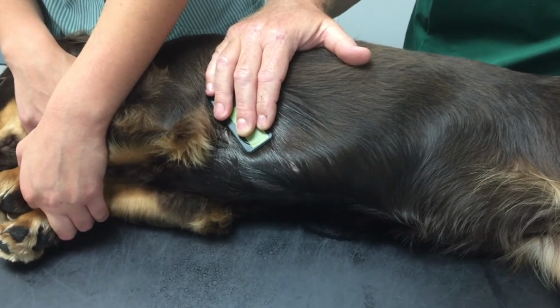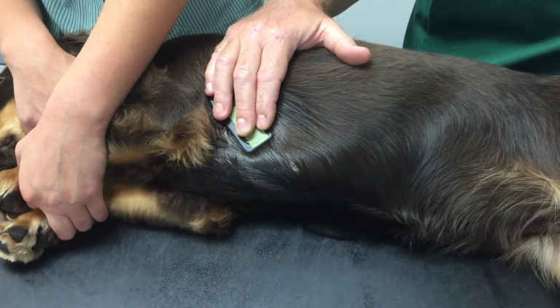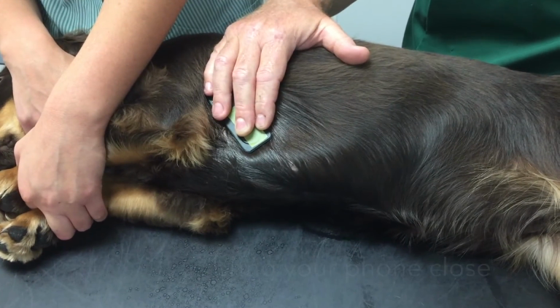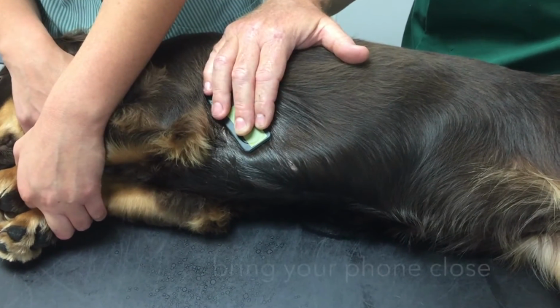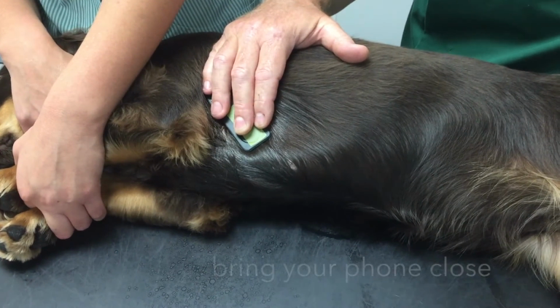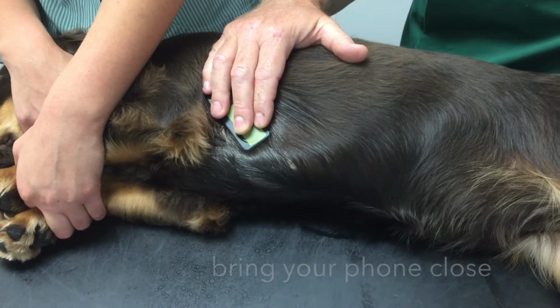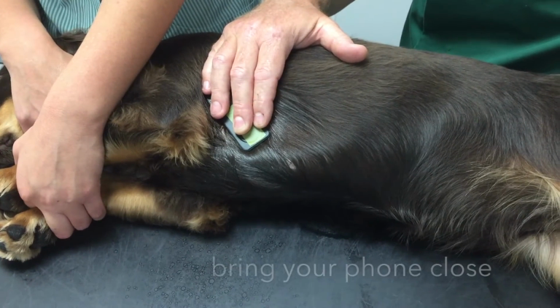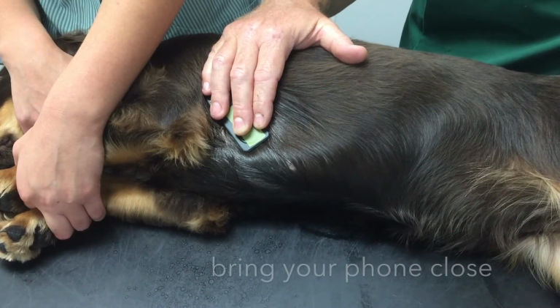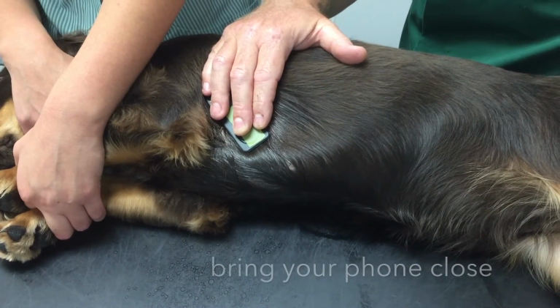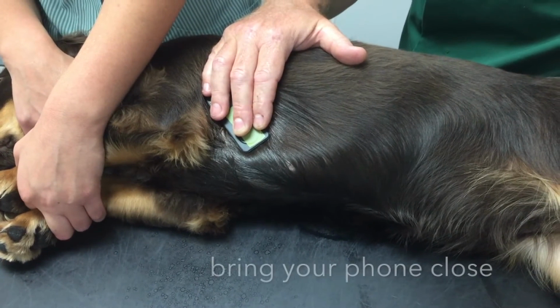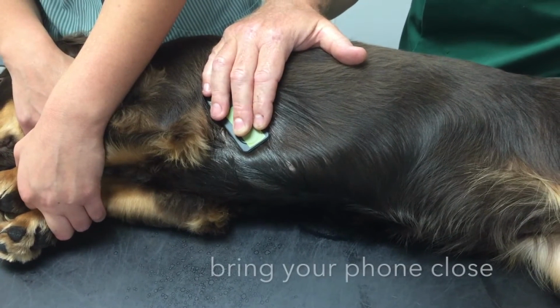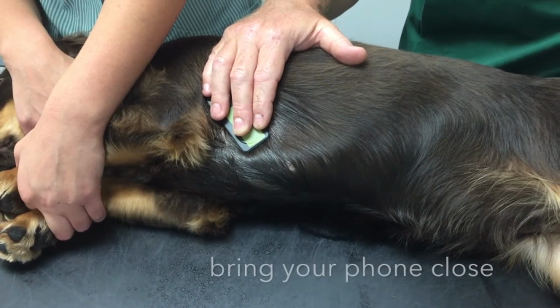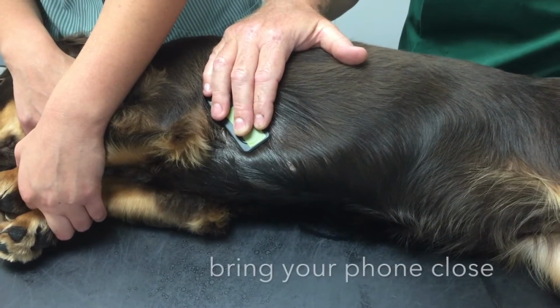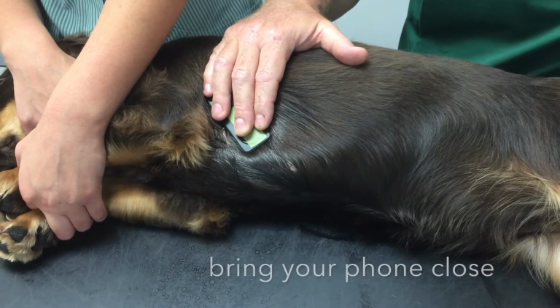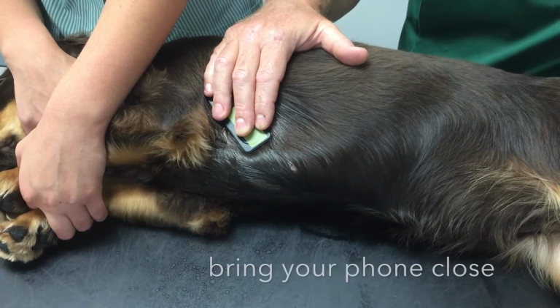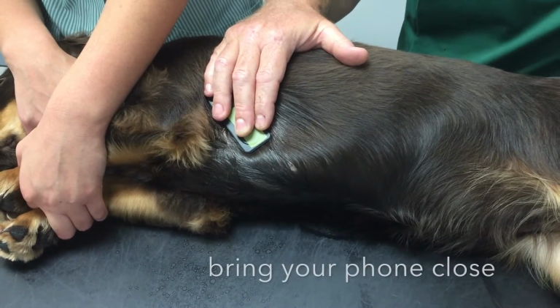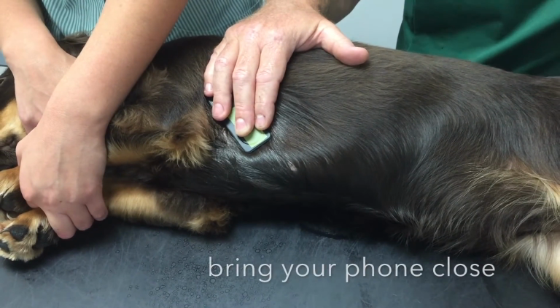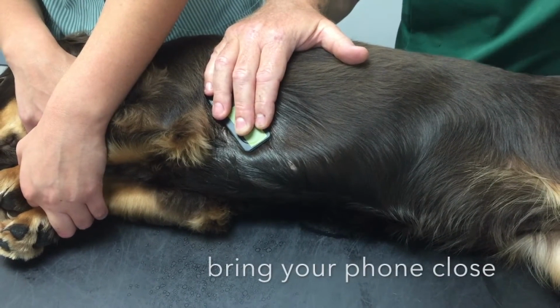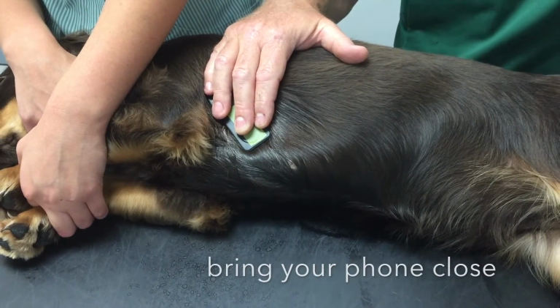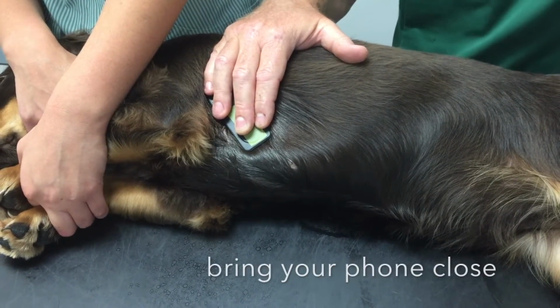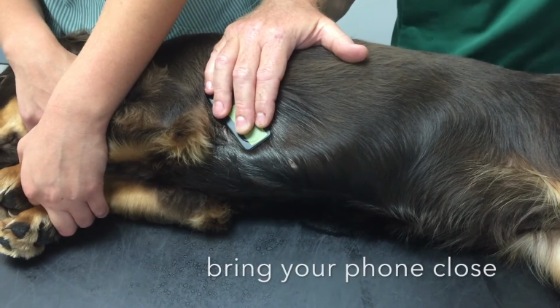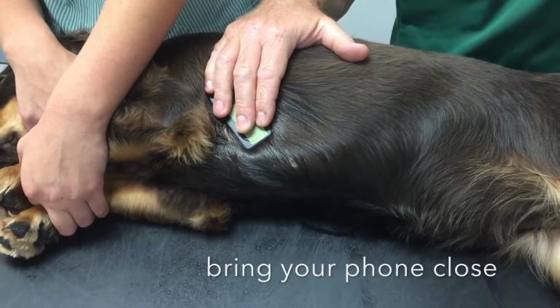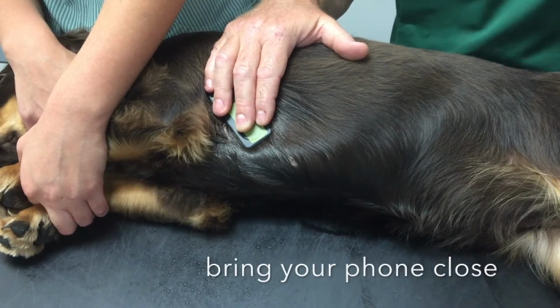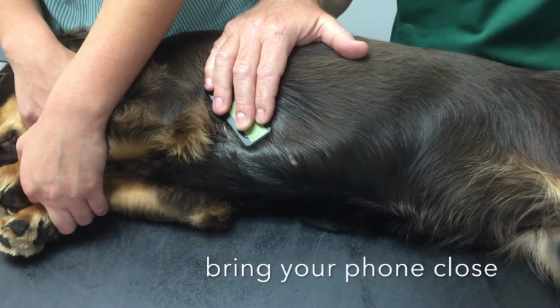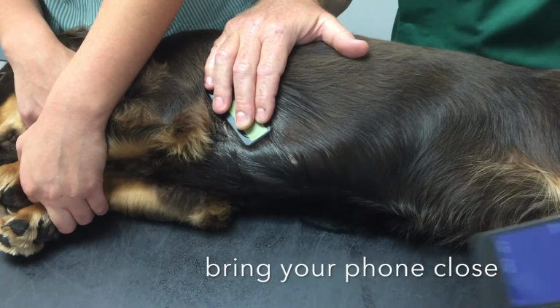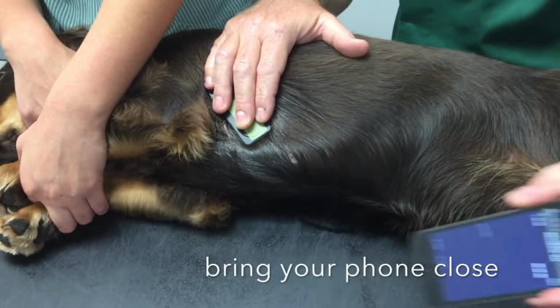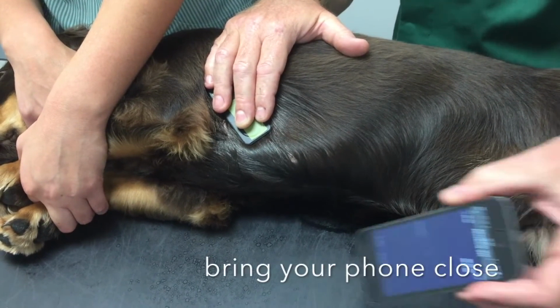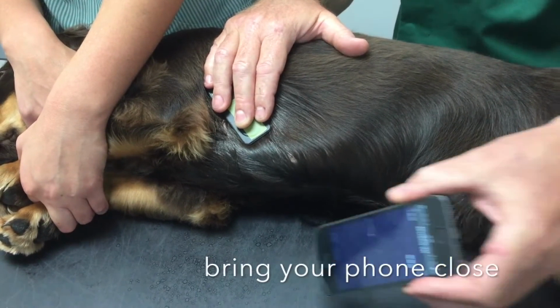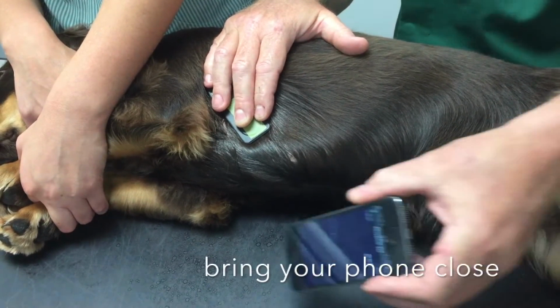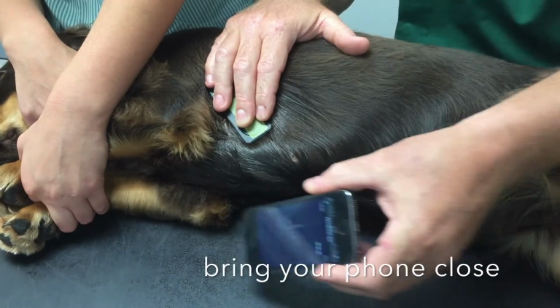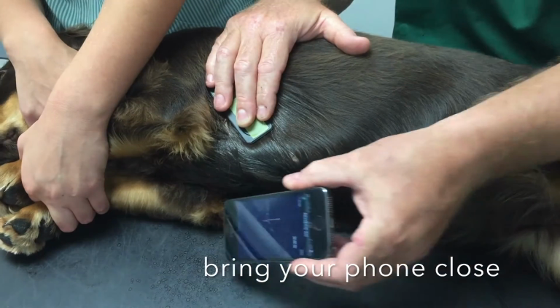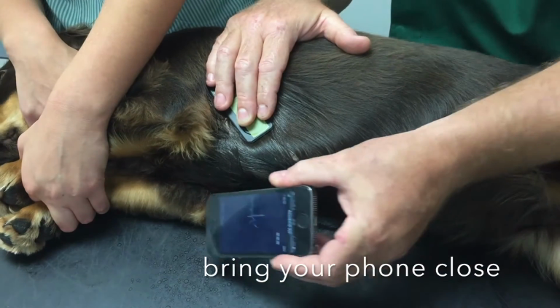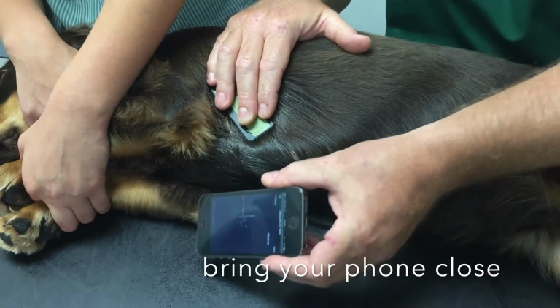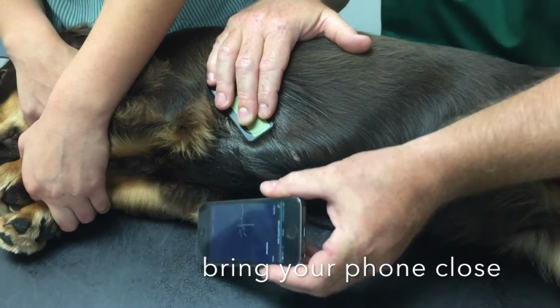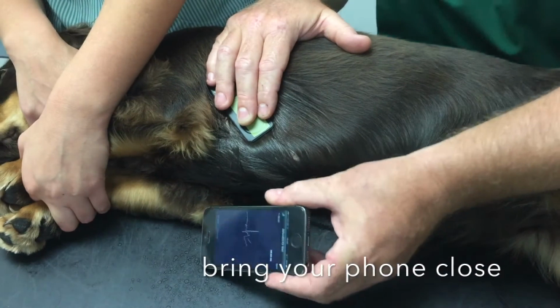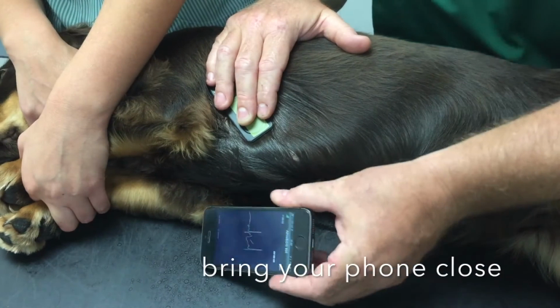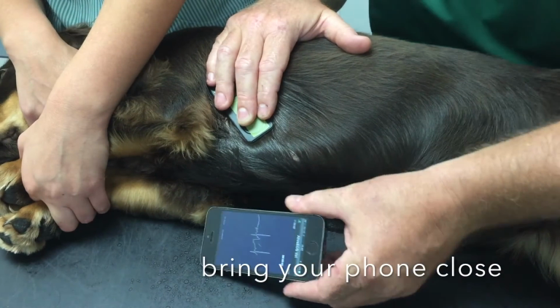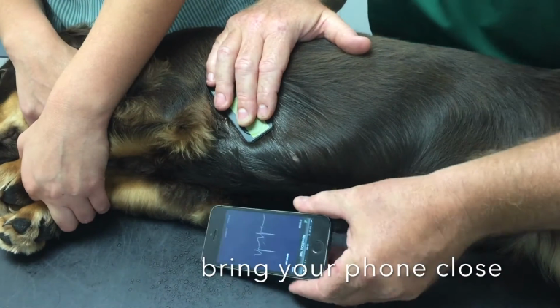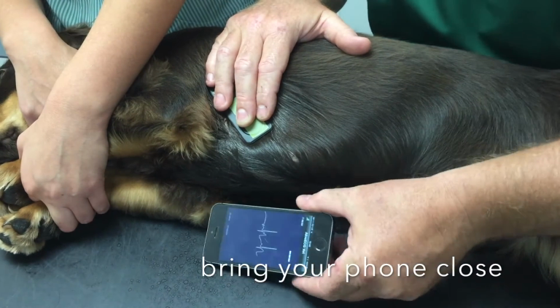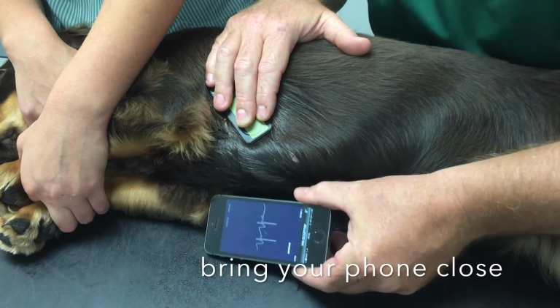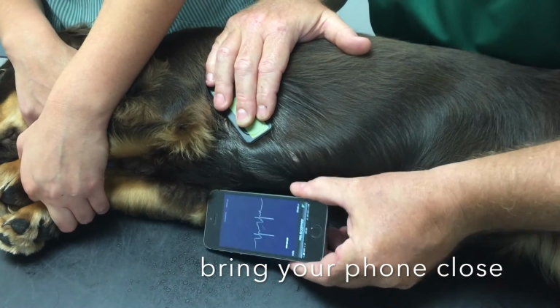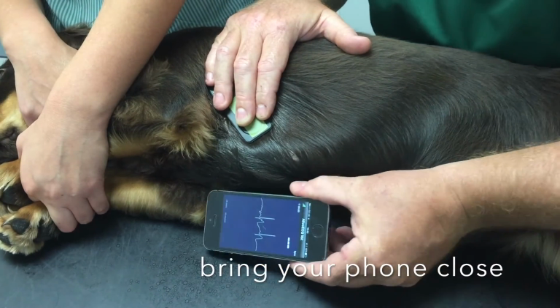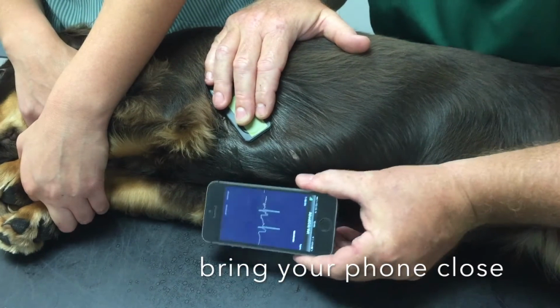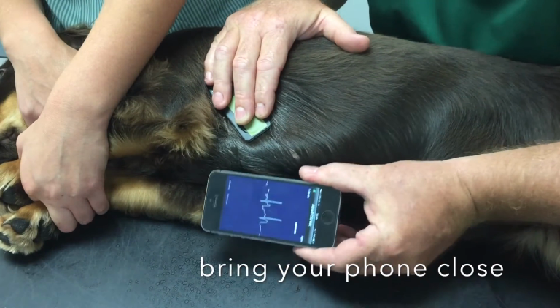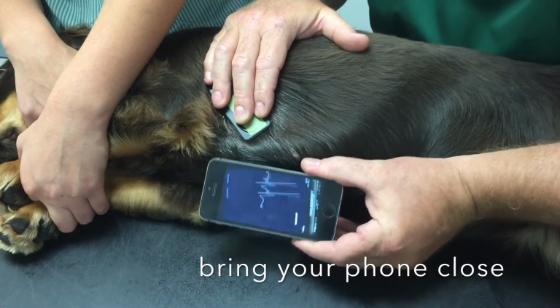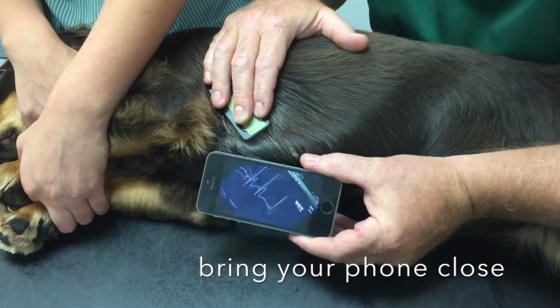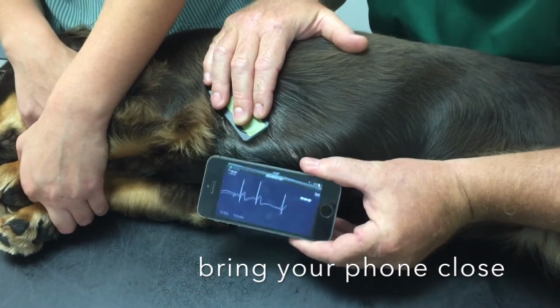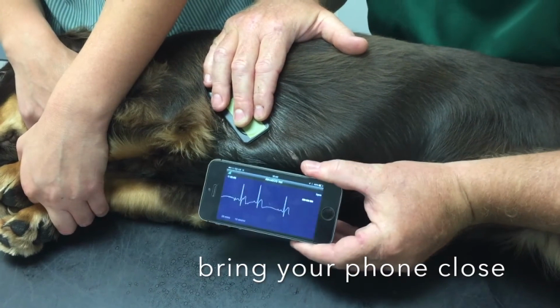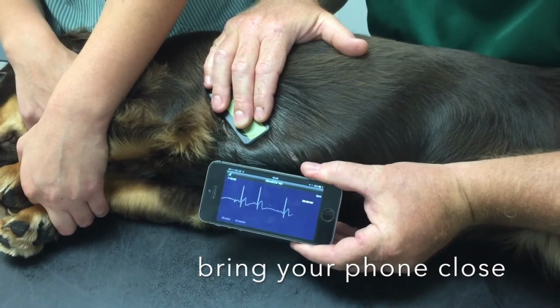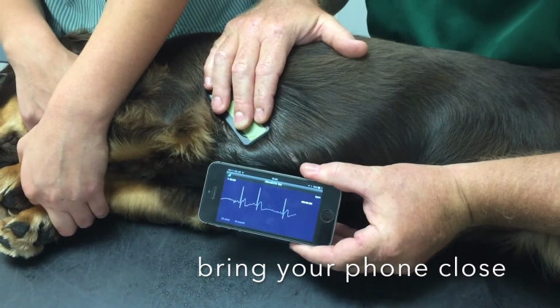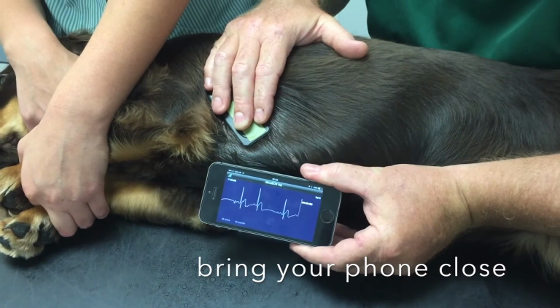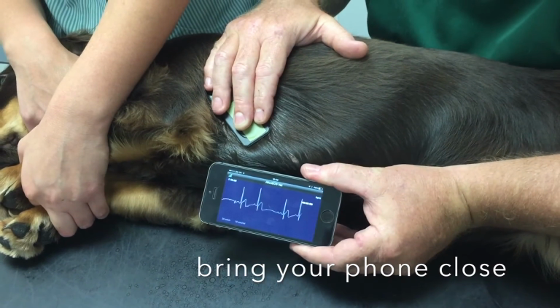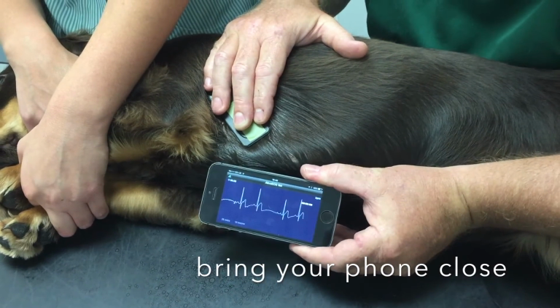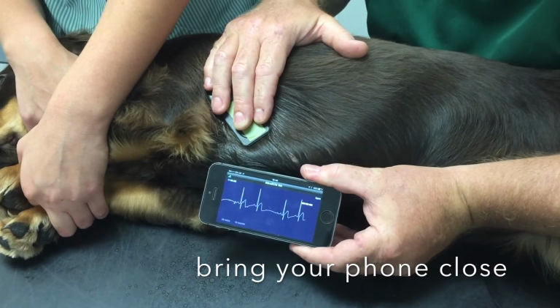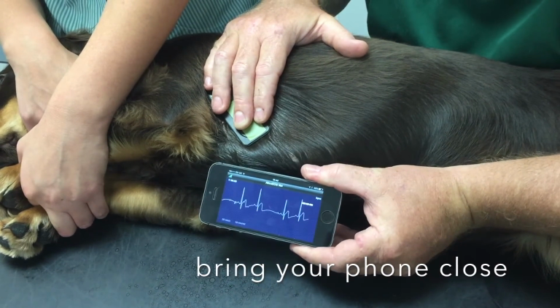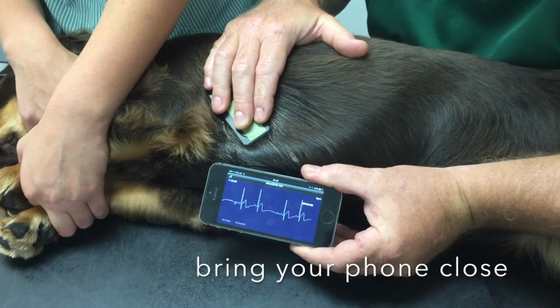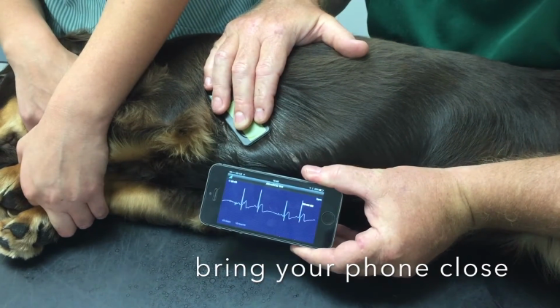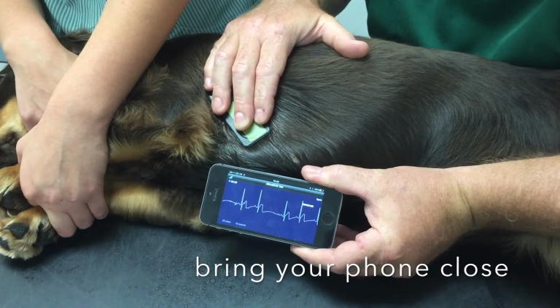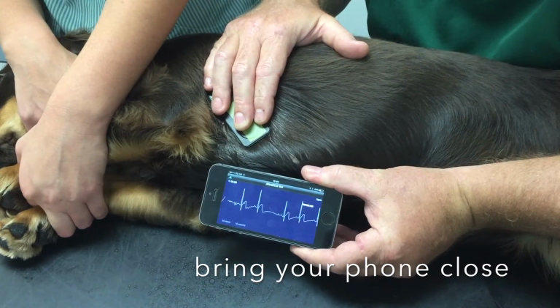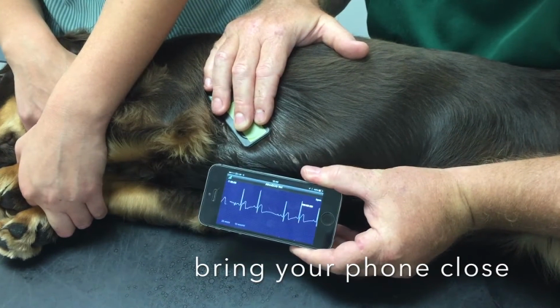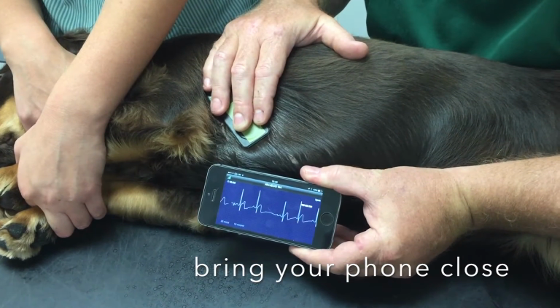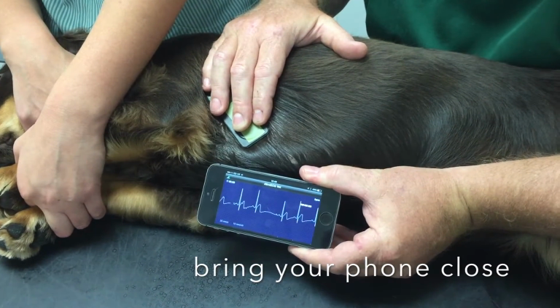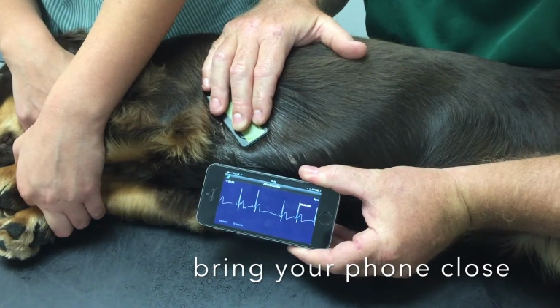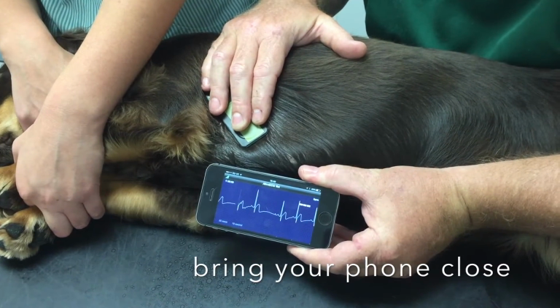Hold your mobile phone within 10cm of the device, and the ECG will automatically start to record.